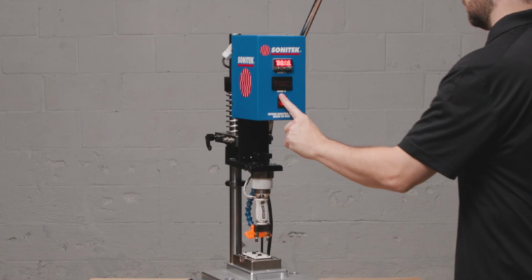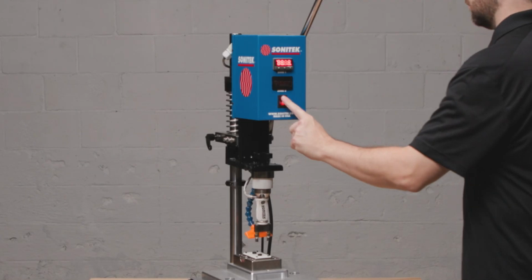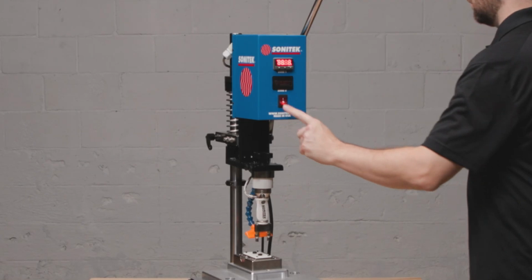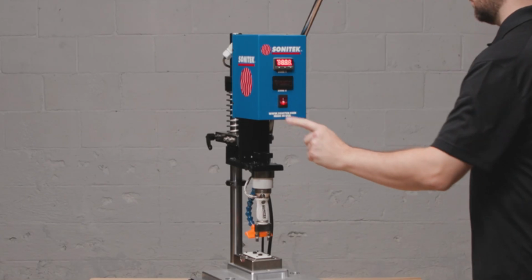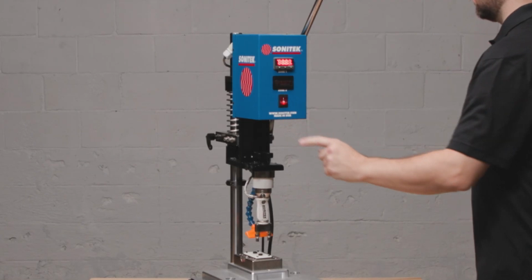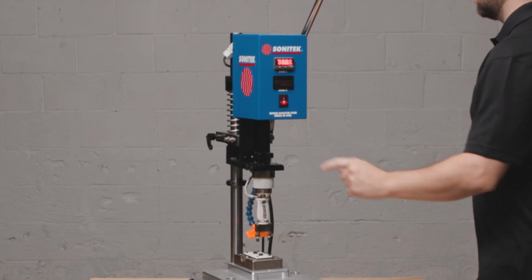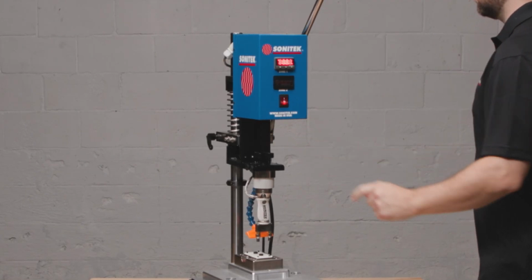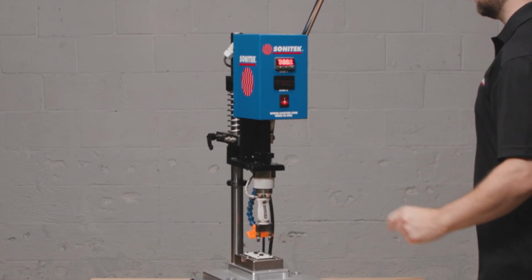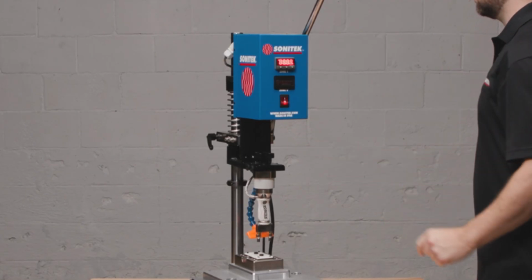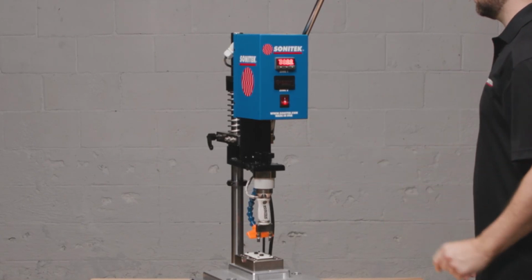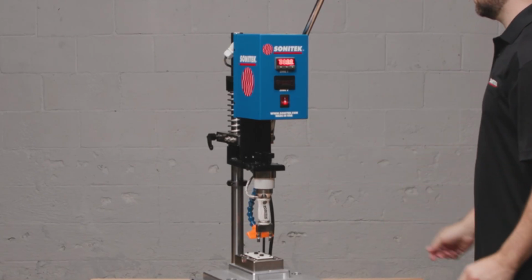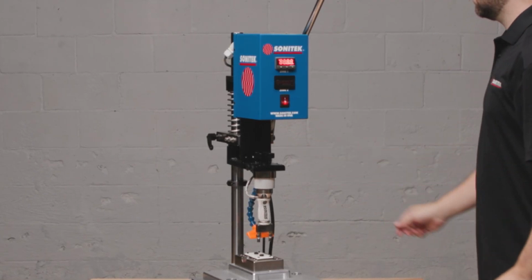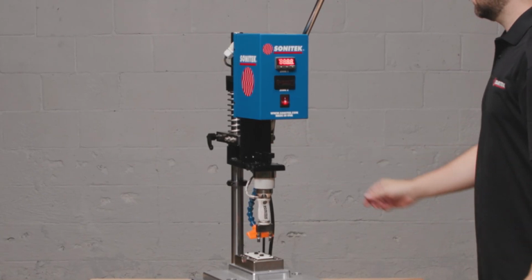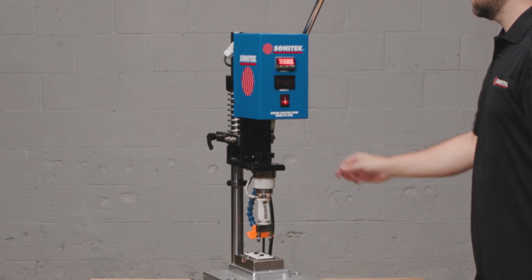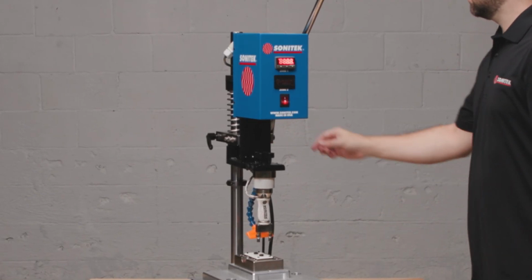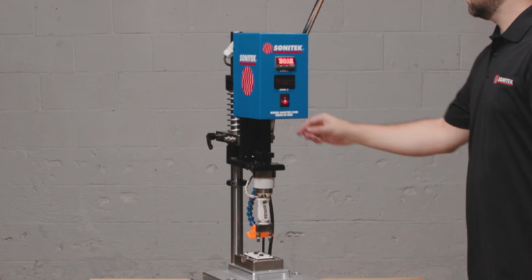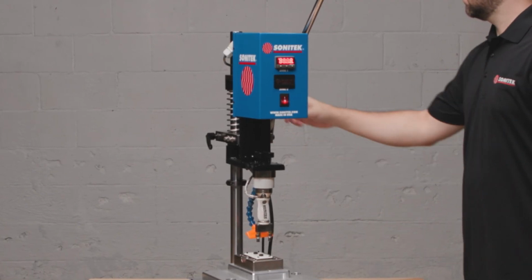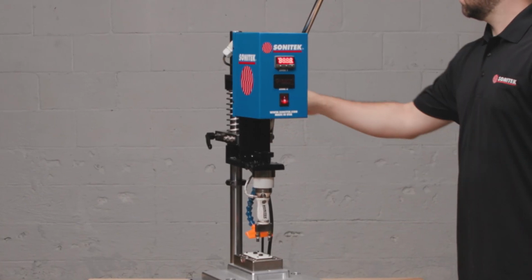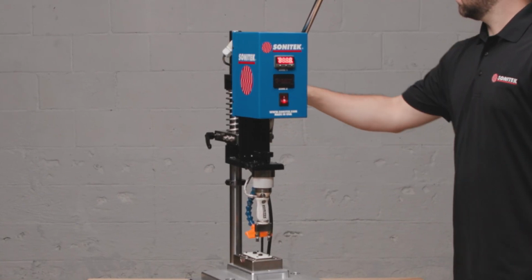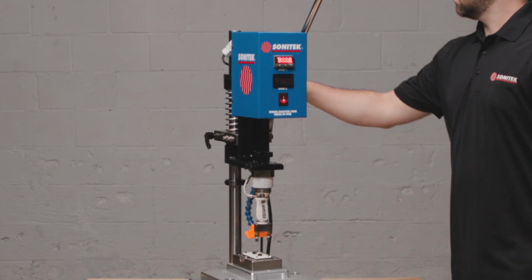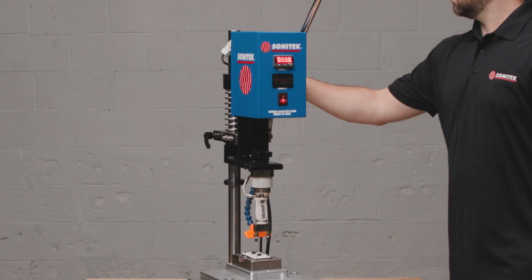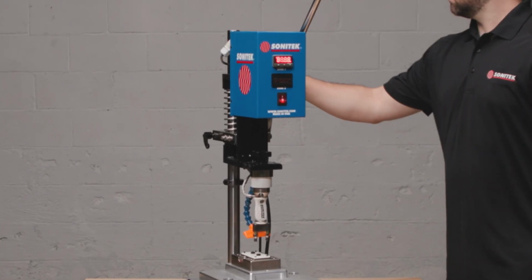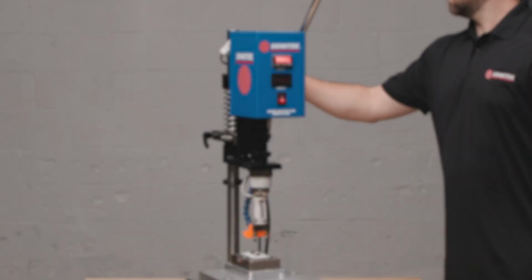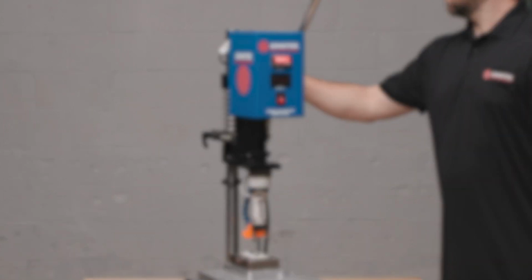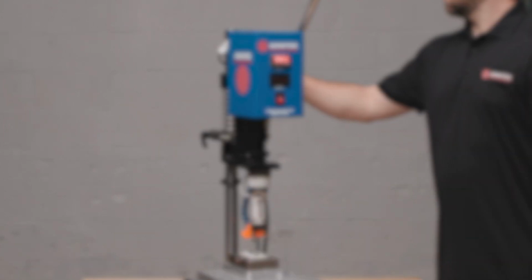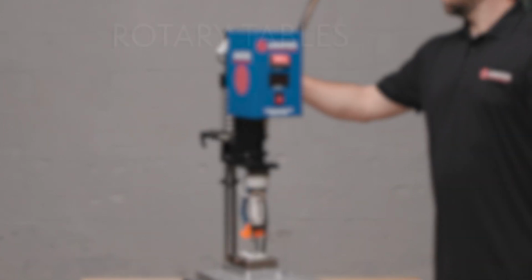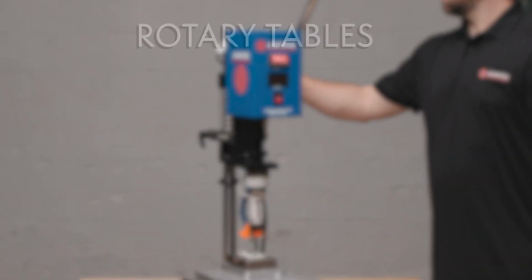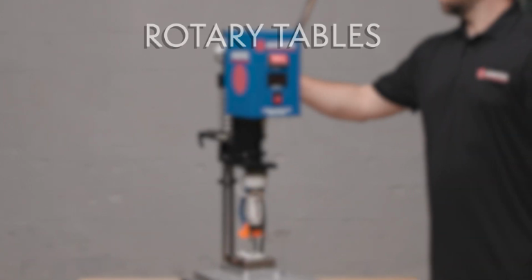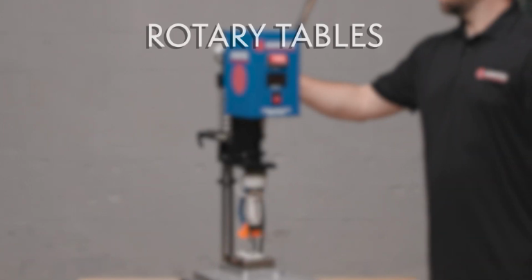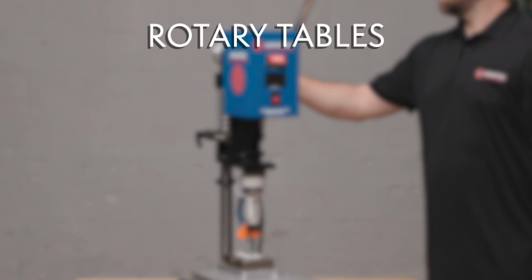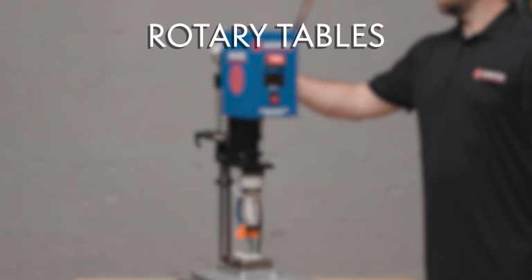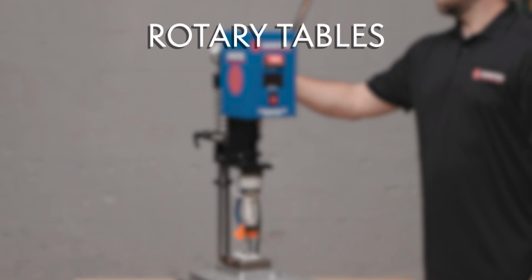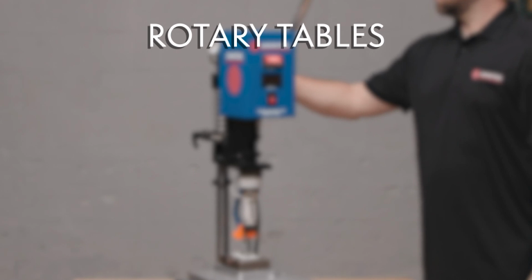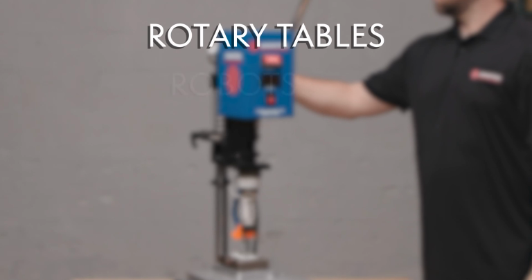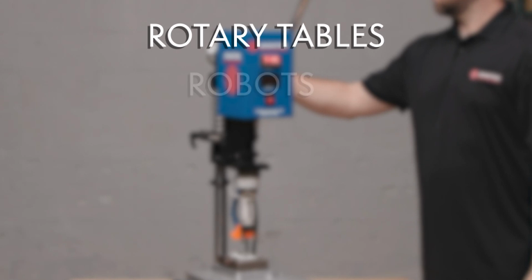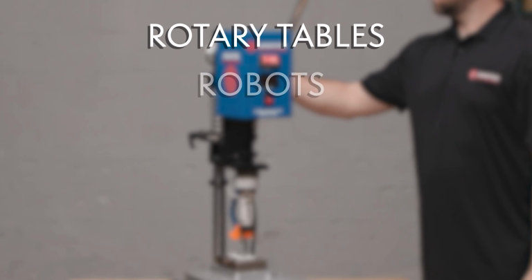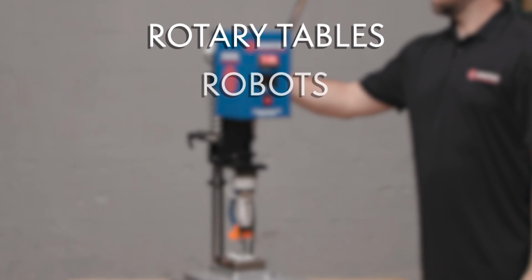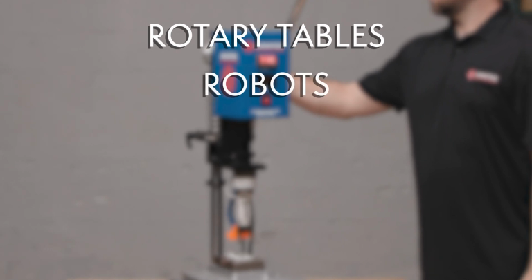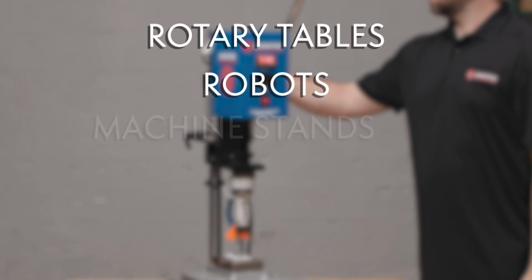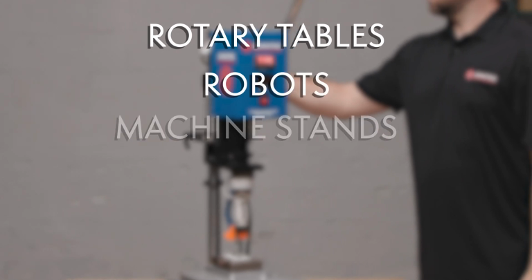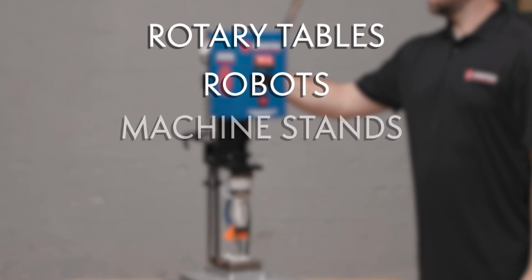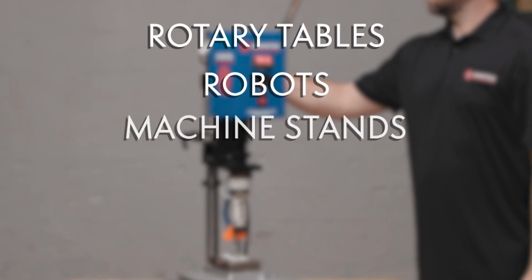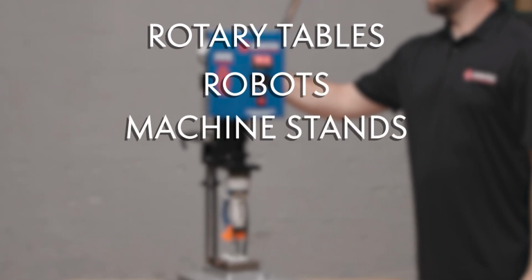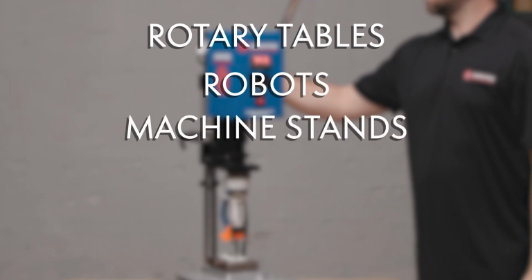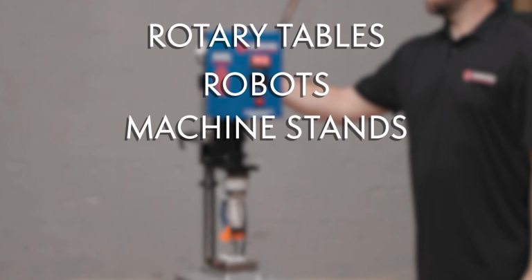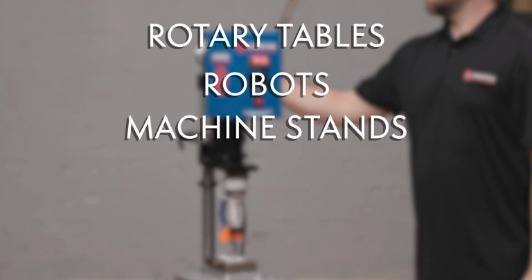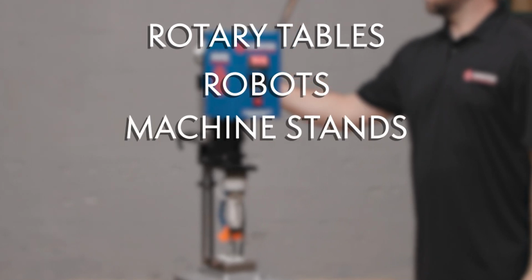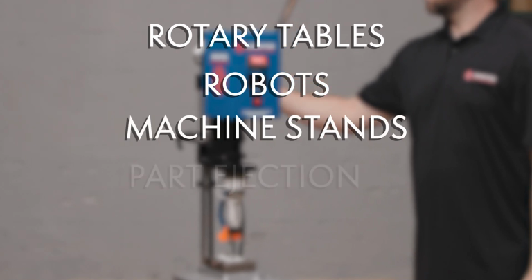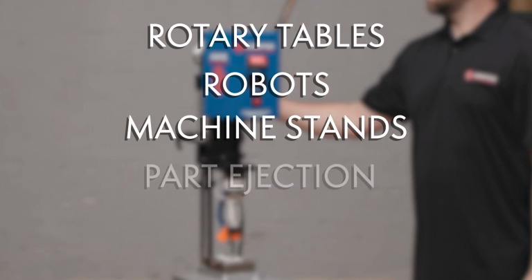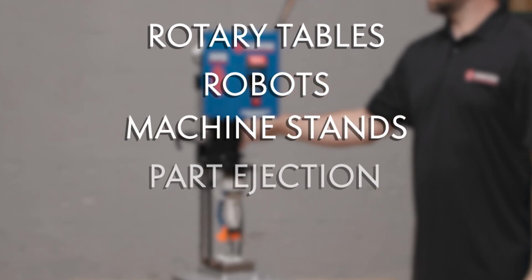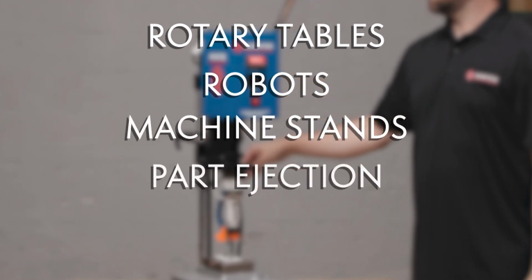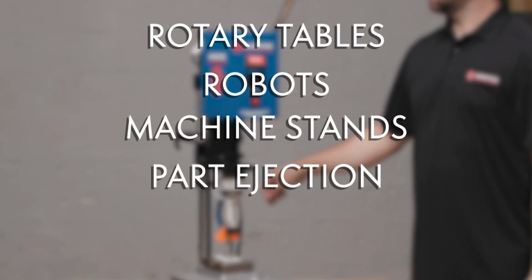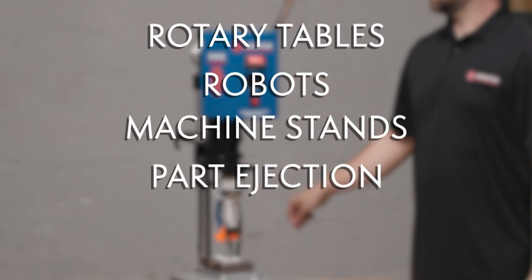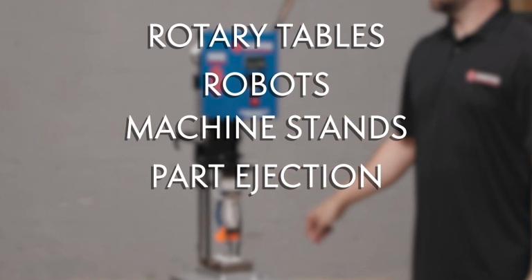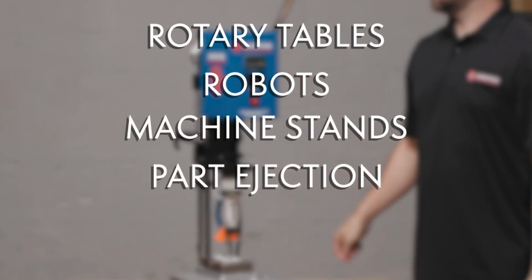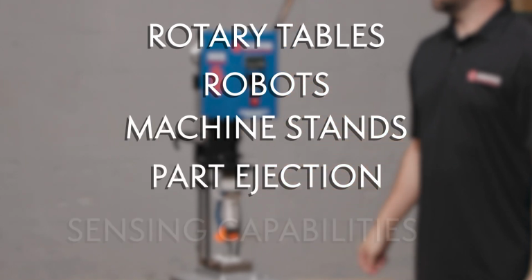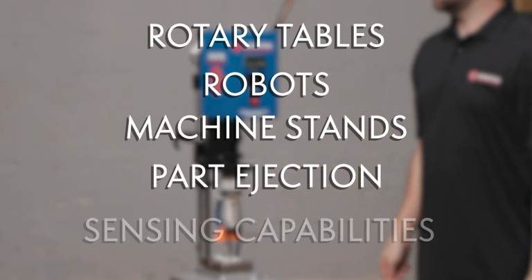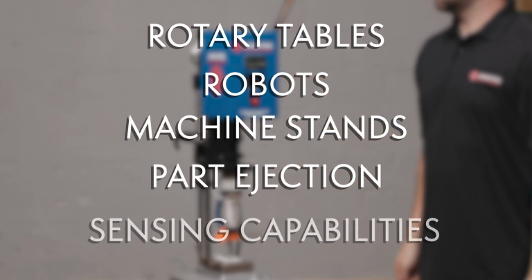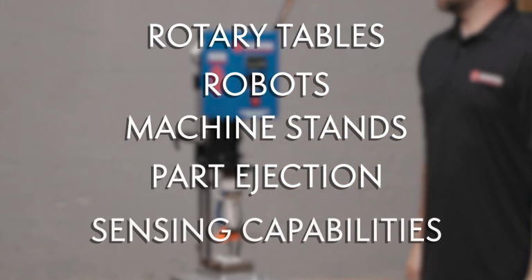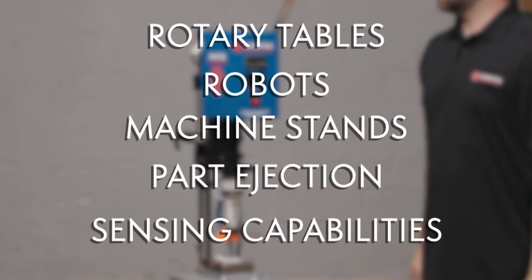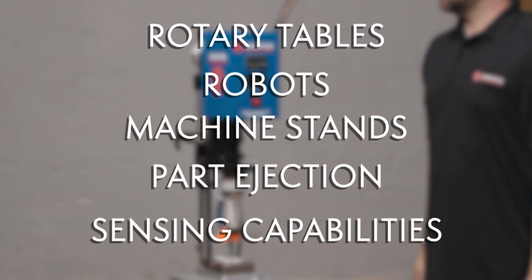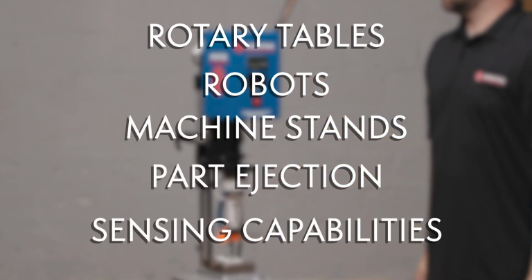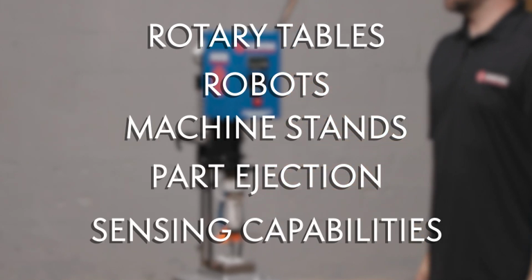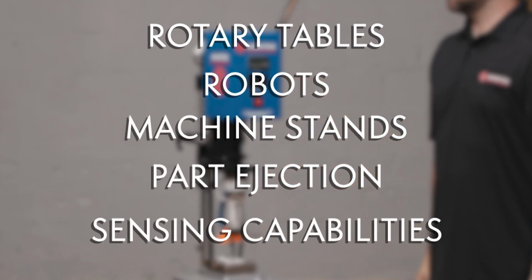Our systems are adaptable for automation, featuring rotary tables, robots, machine stands, part ejection, and sensing capabilities.